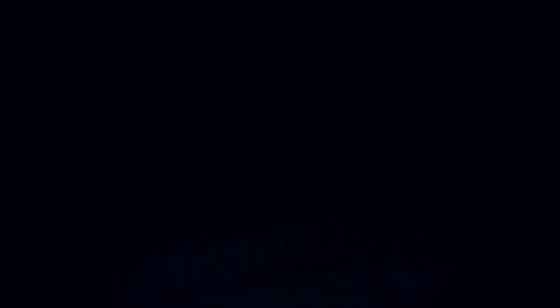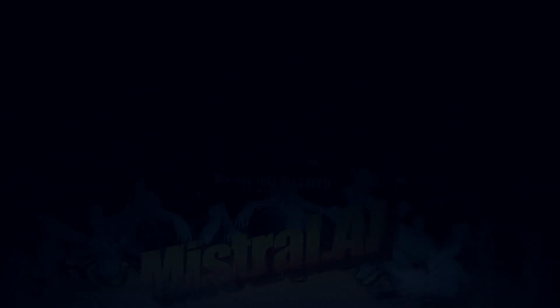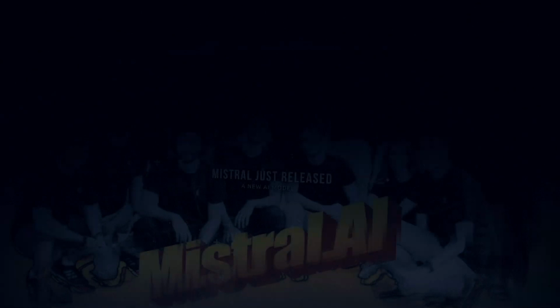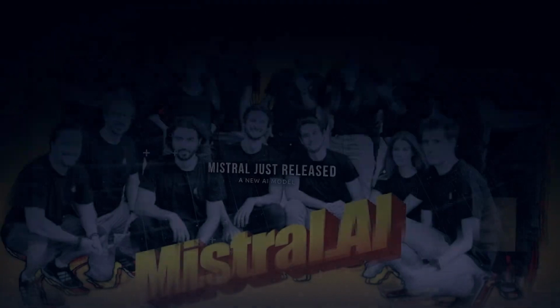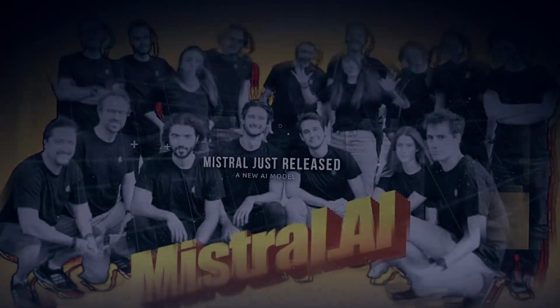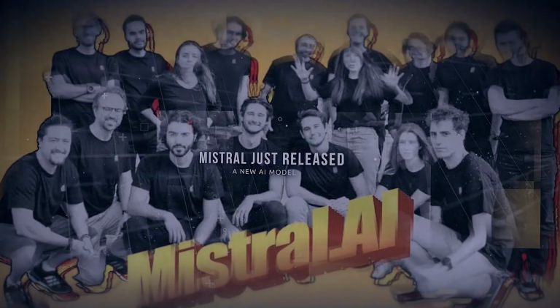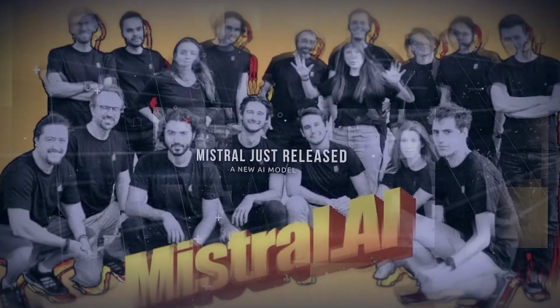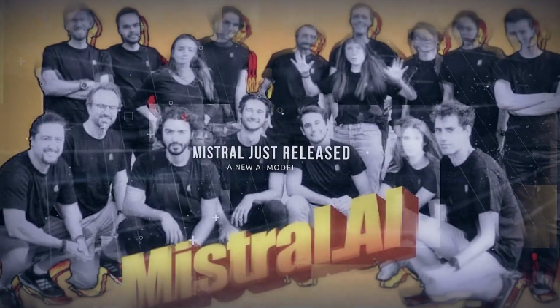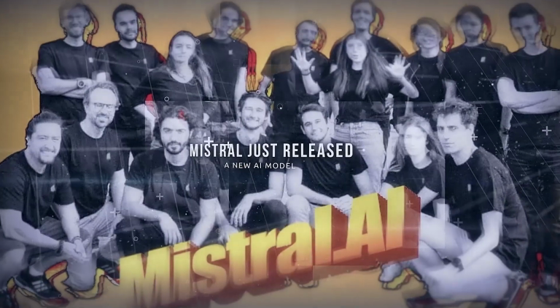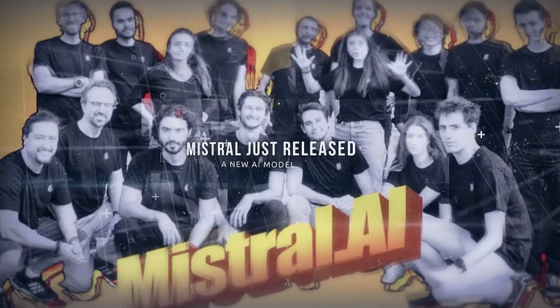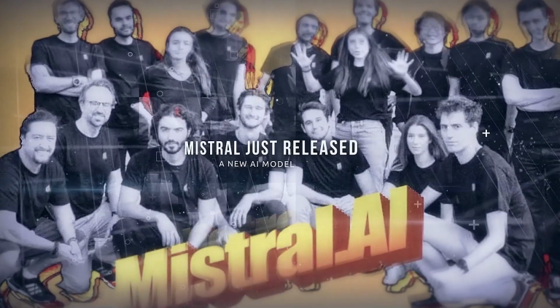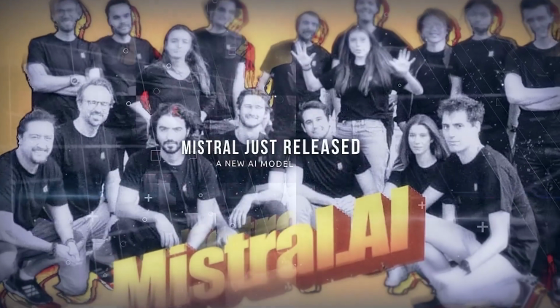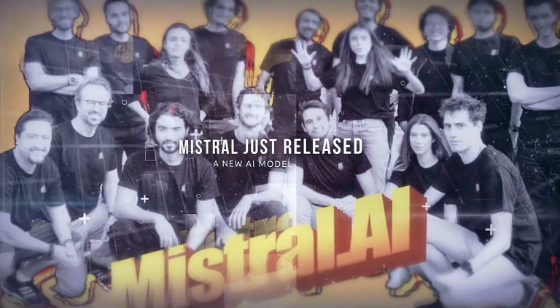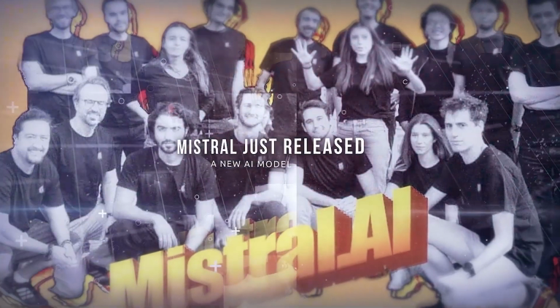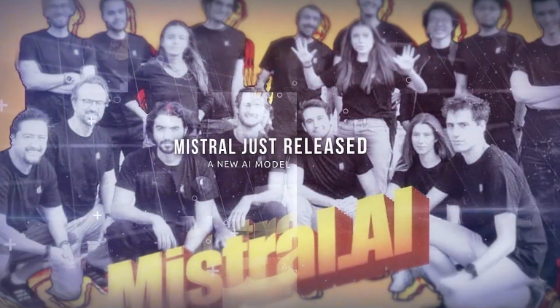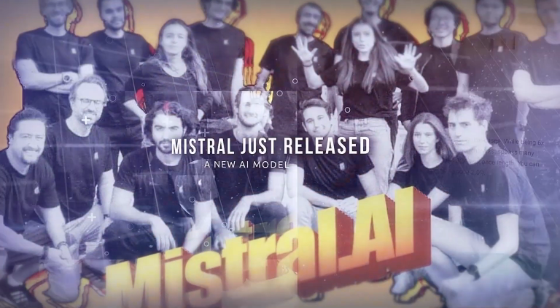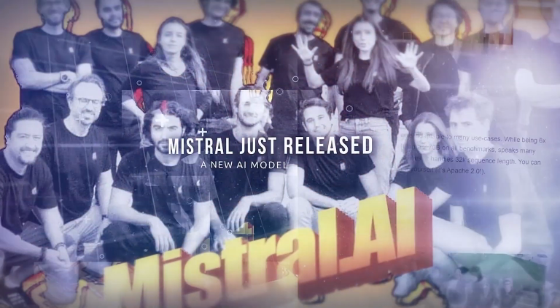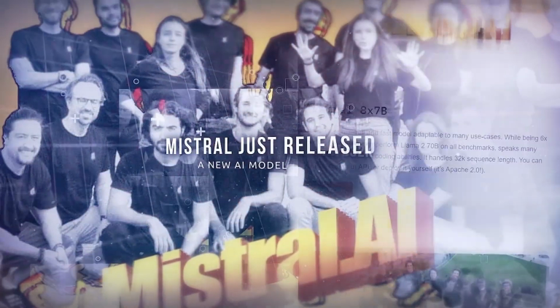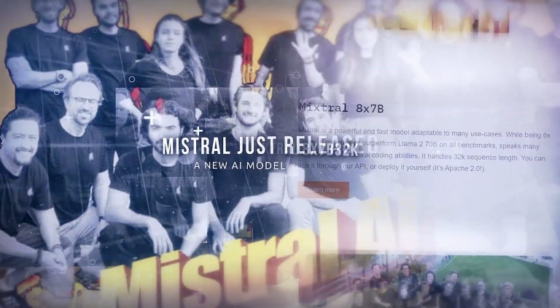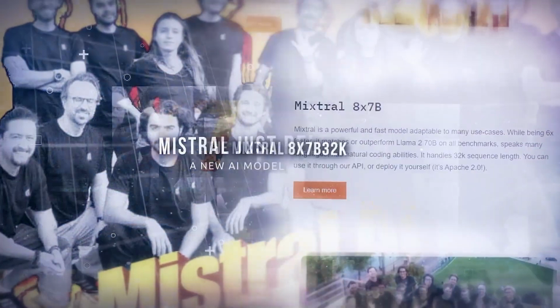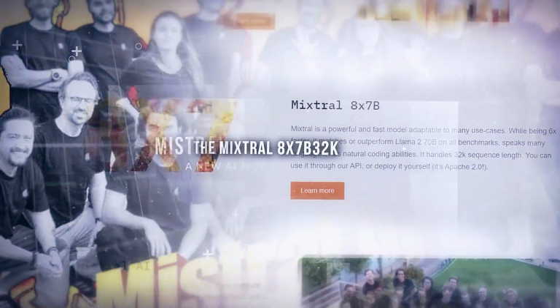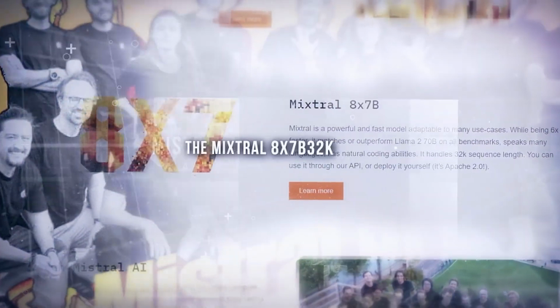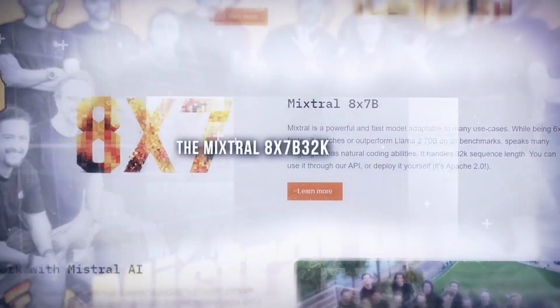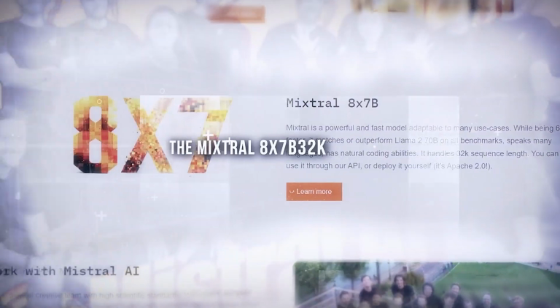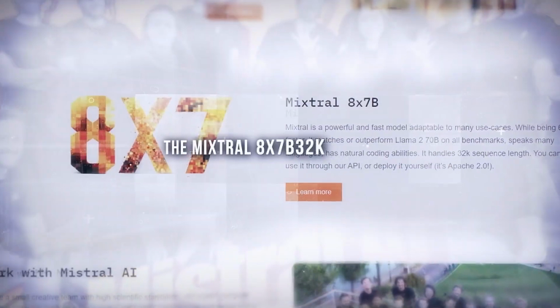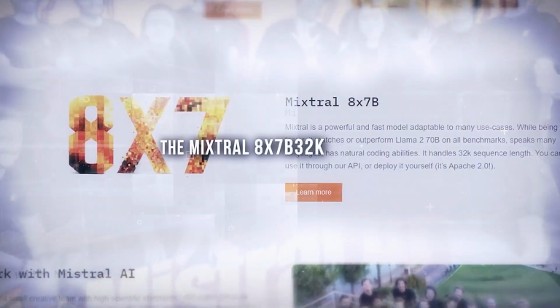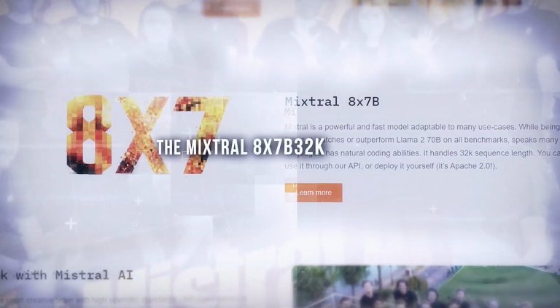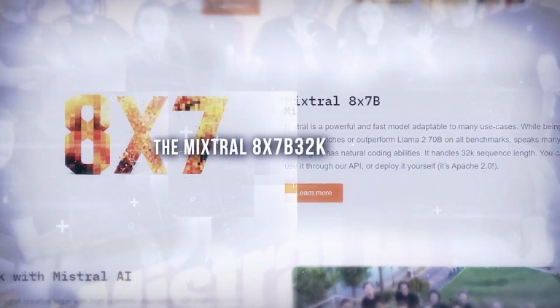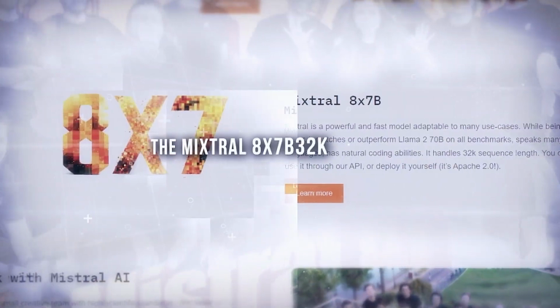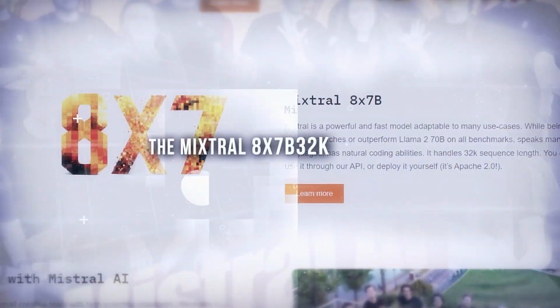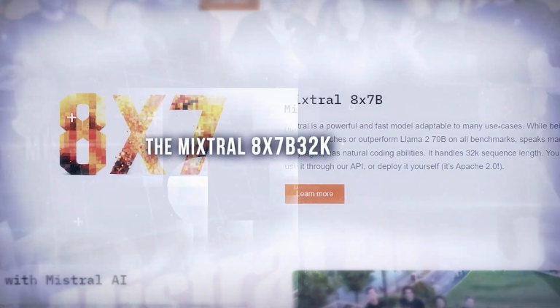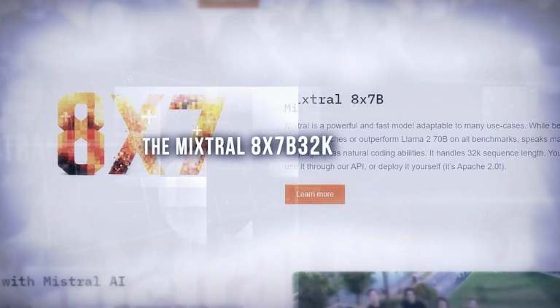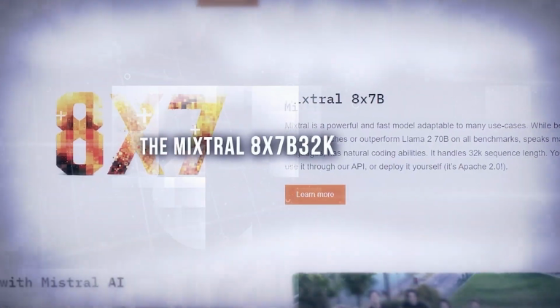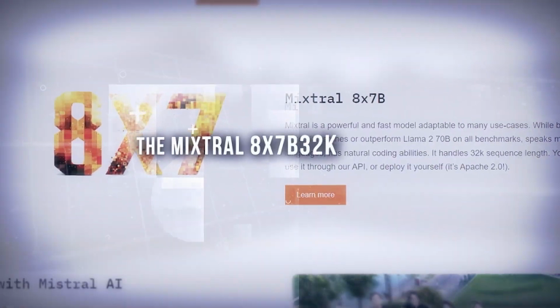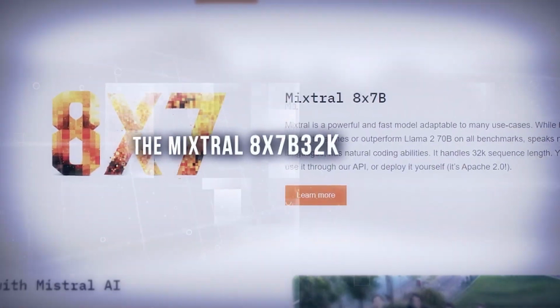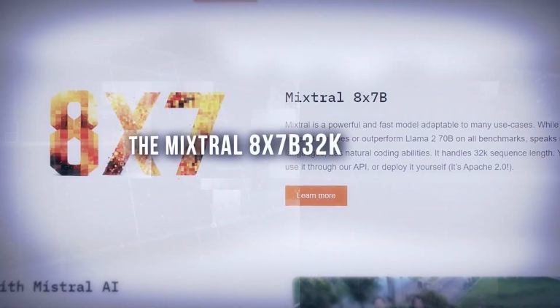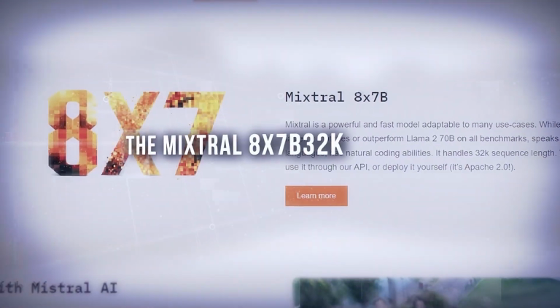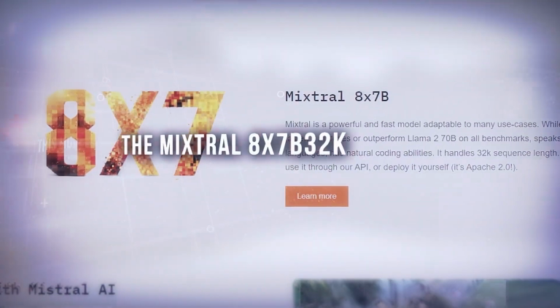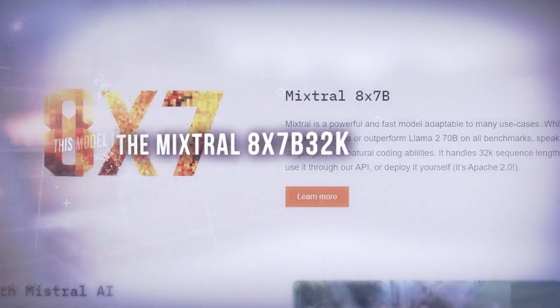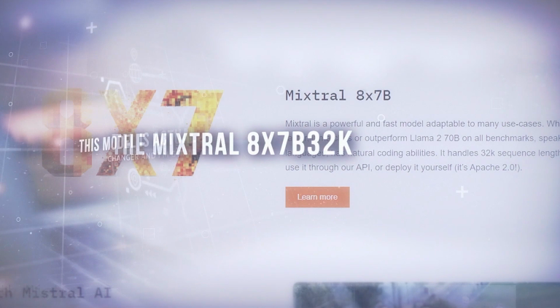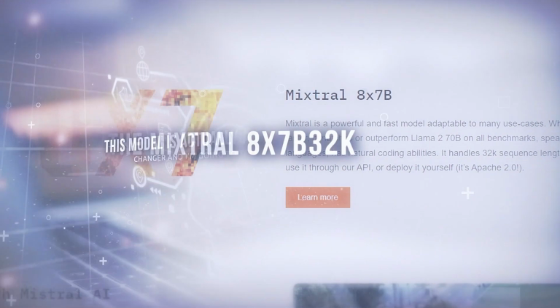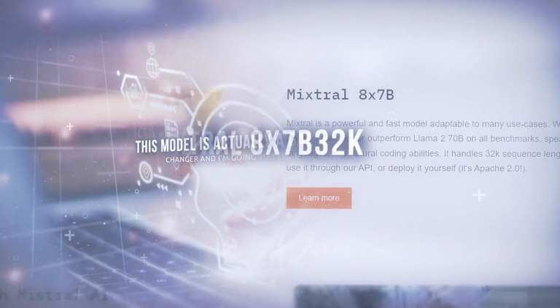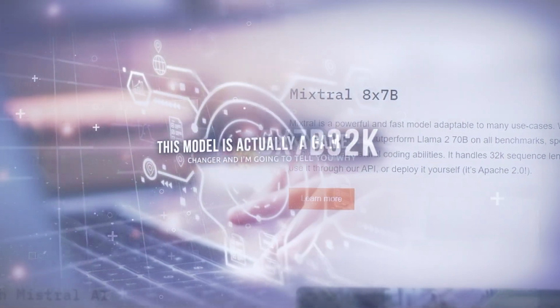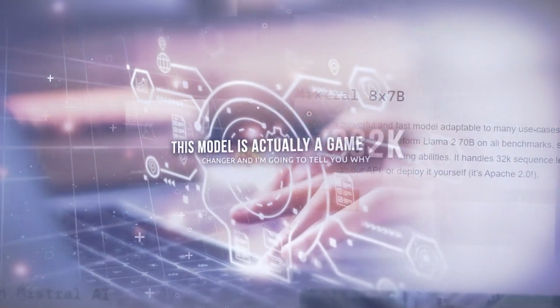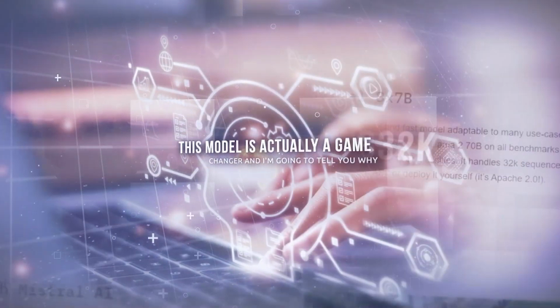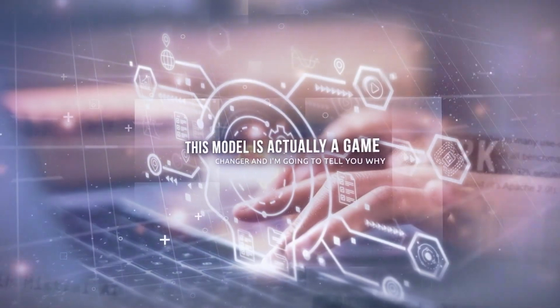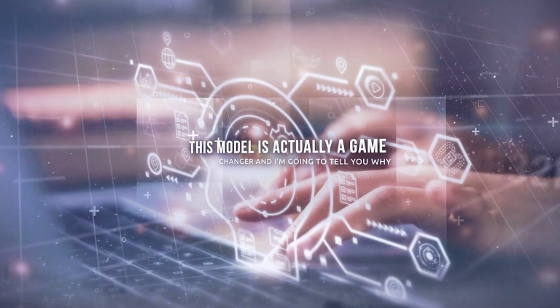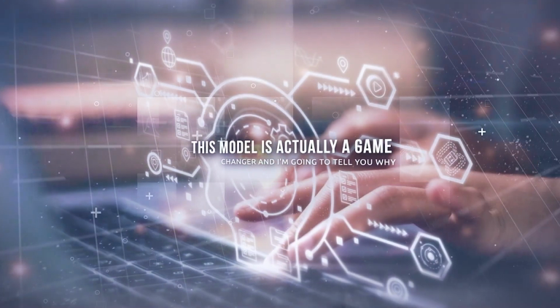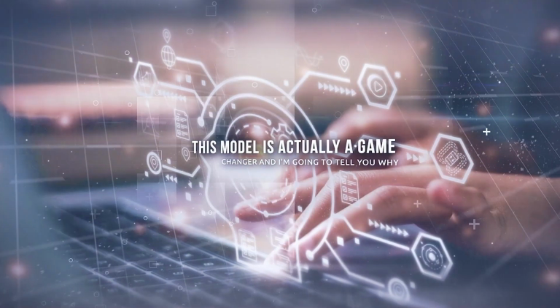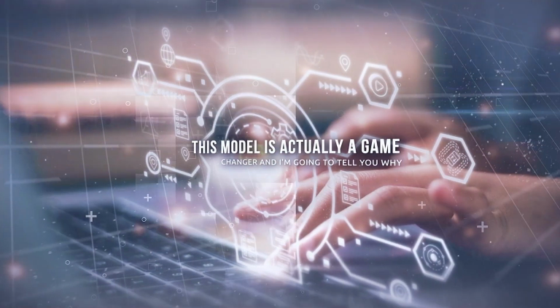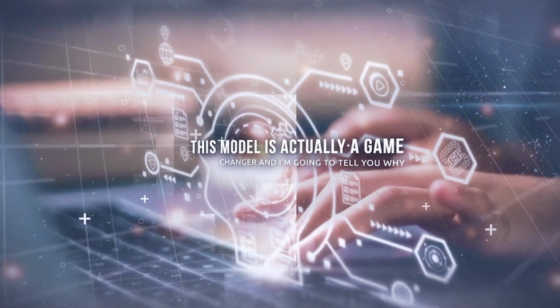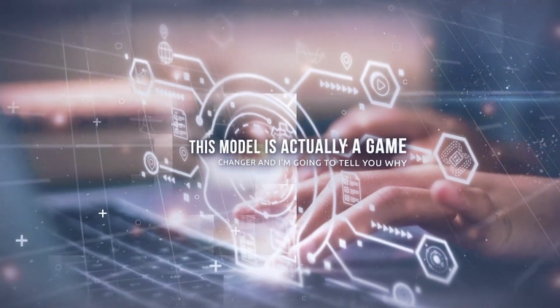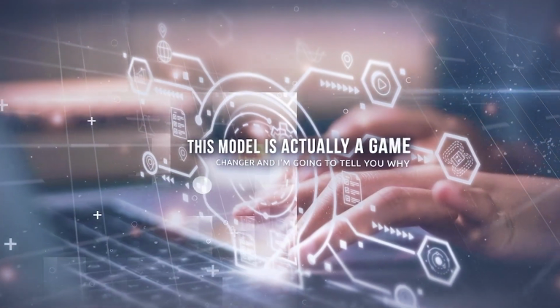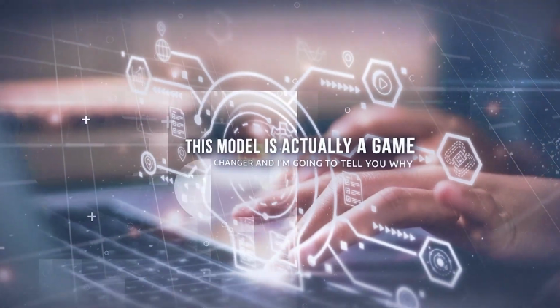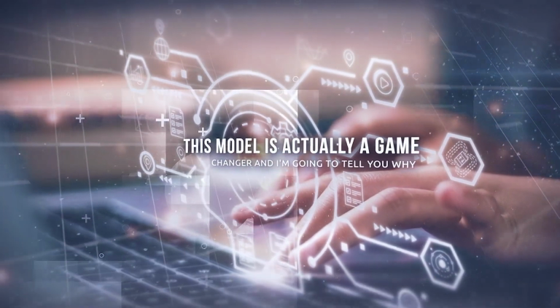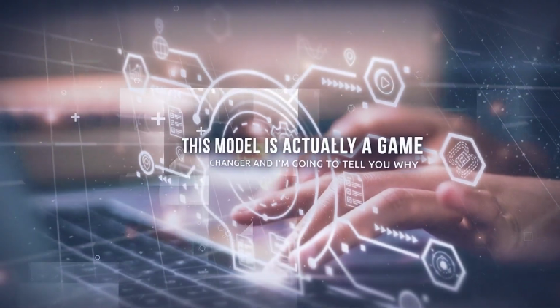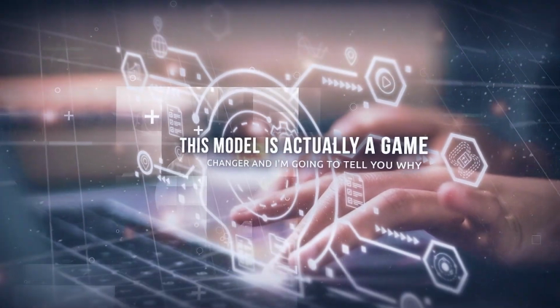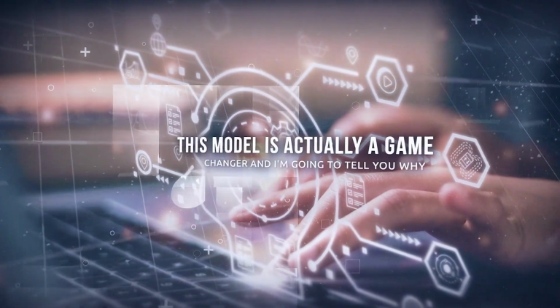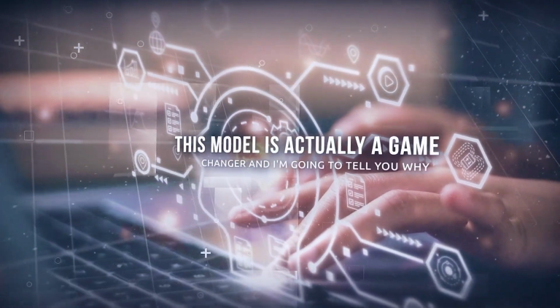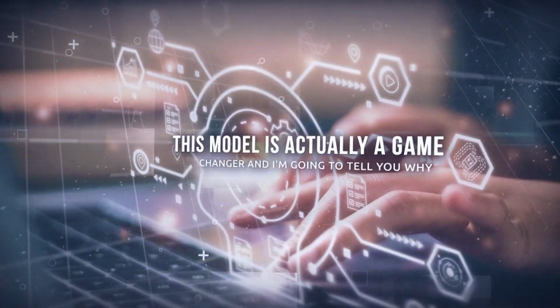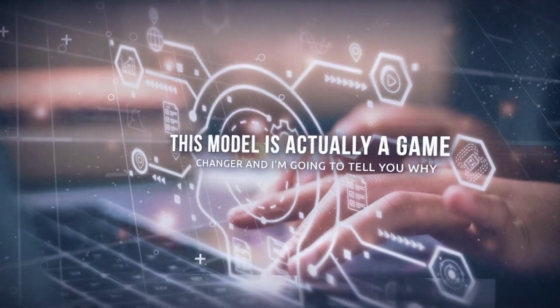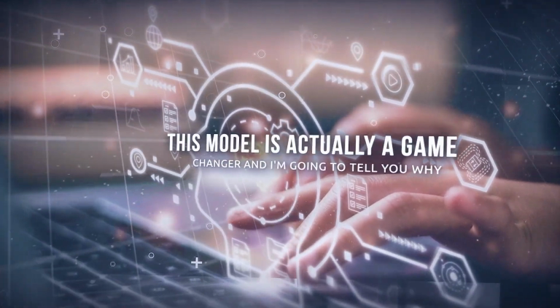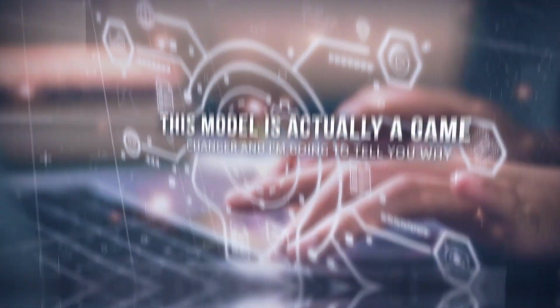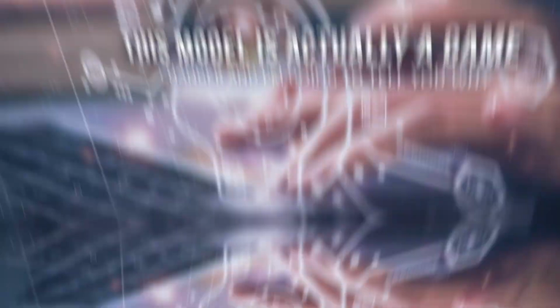Mistral just released a new AI model, the Mixtral 8x7b32k. This model is actually a game changer, and here's why.